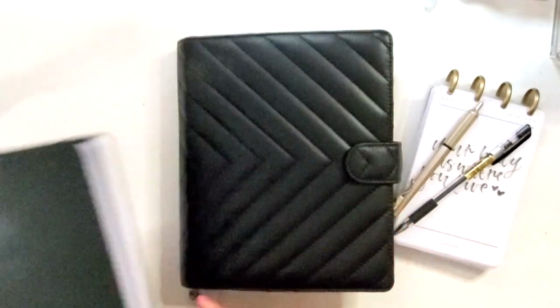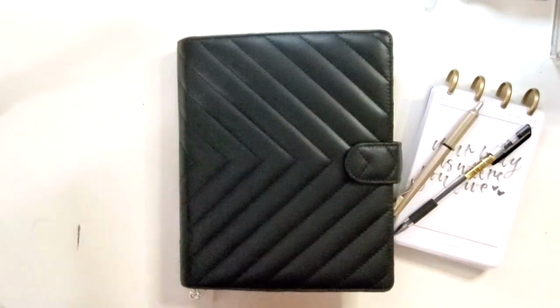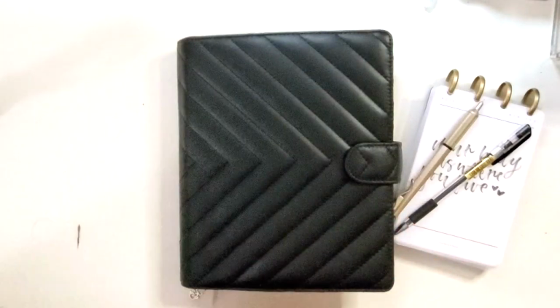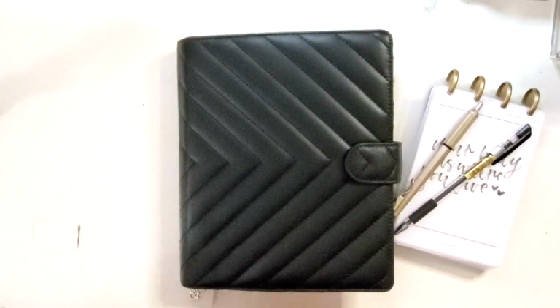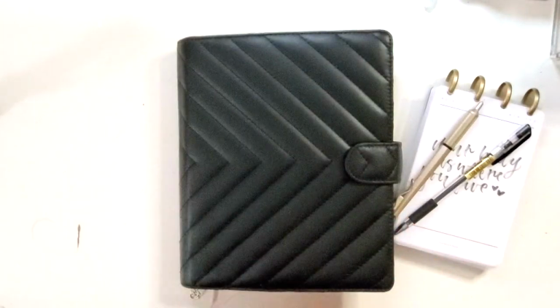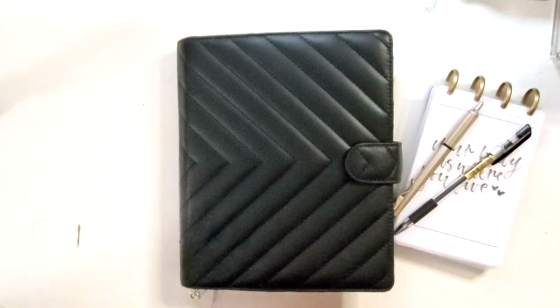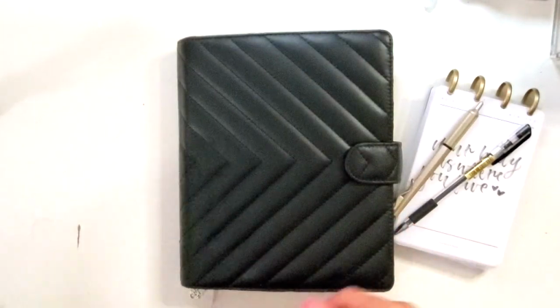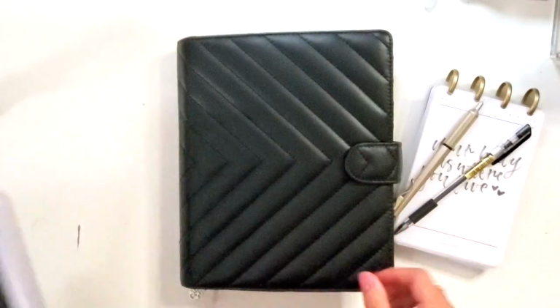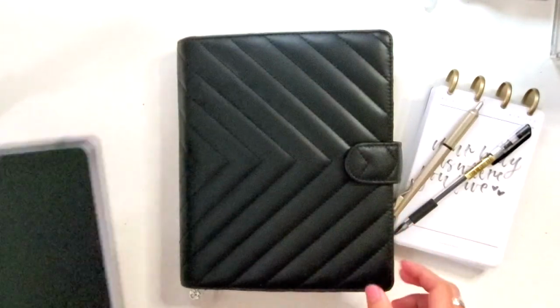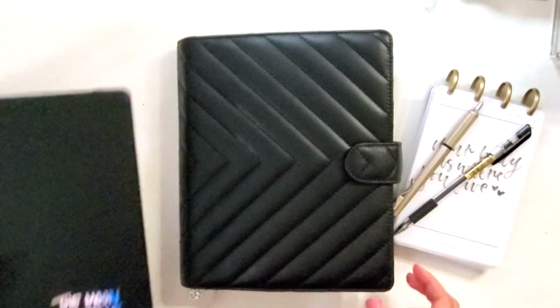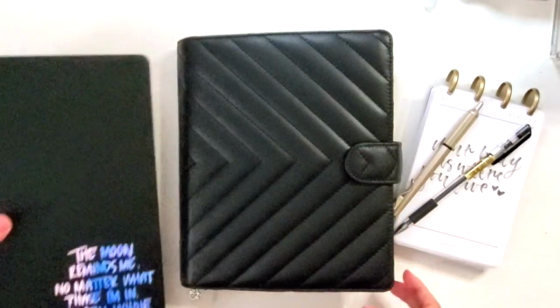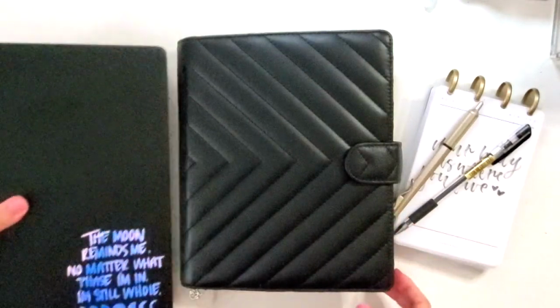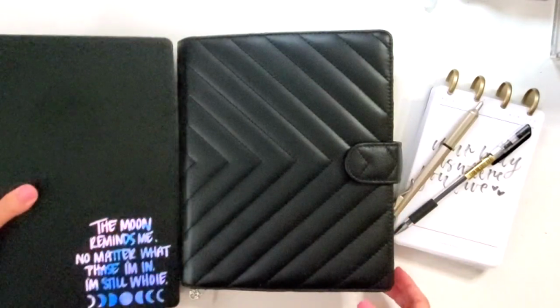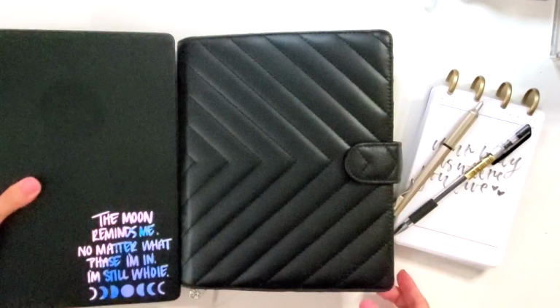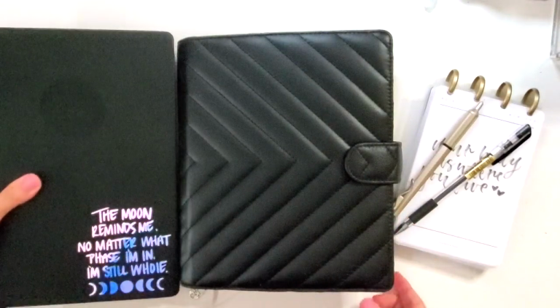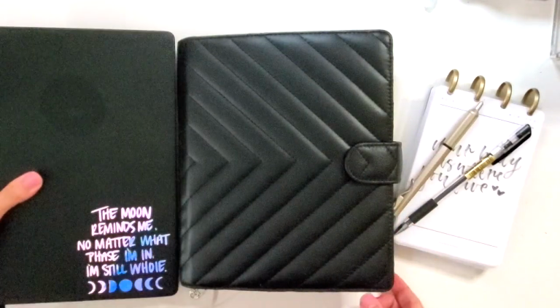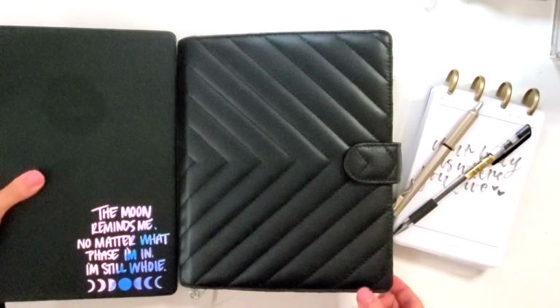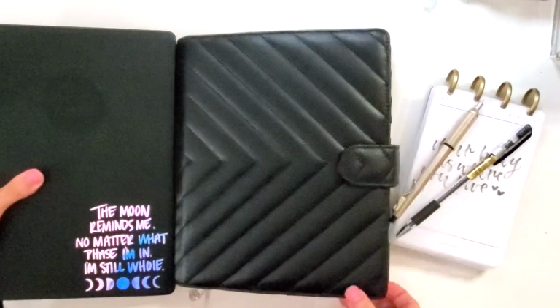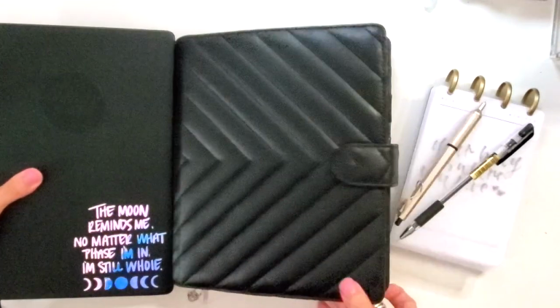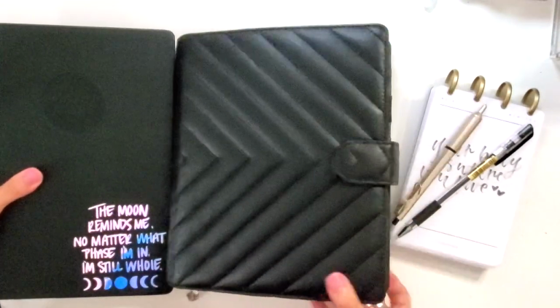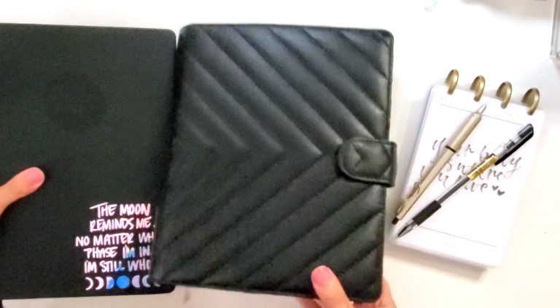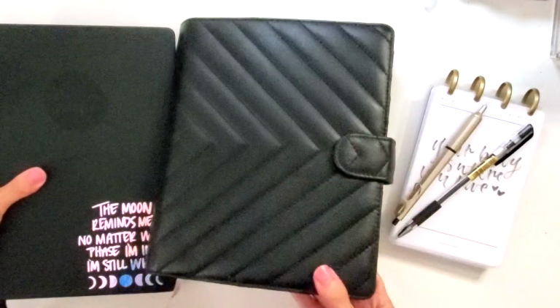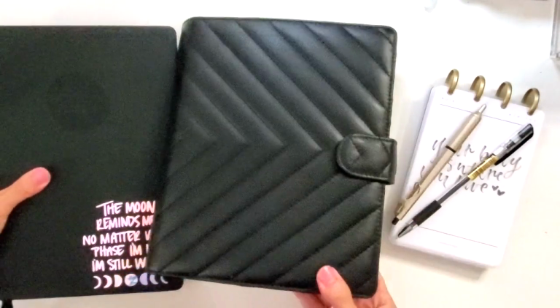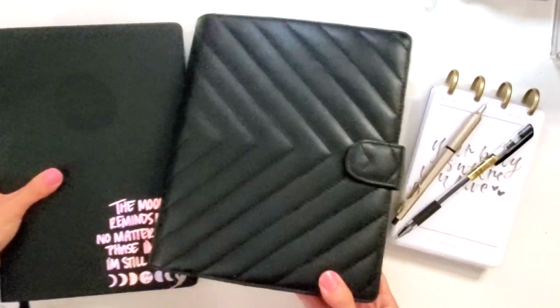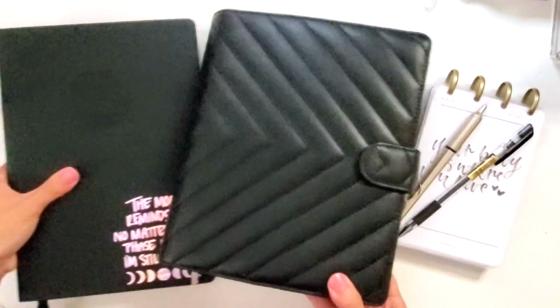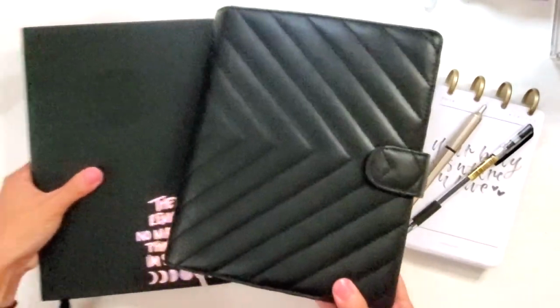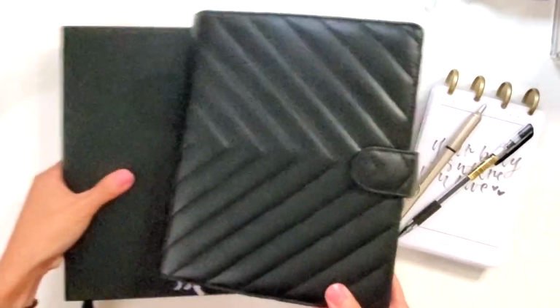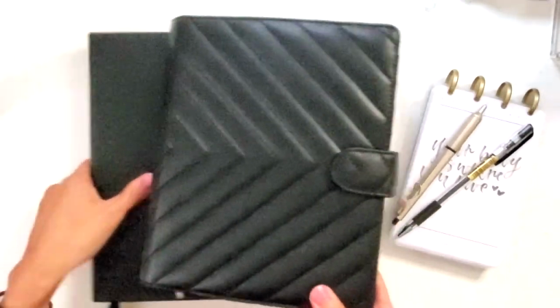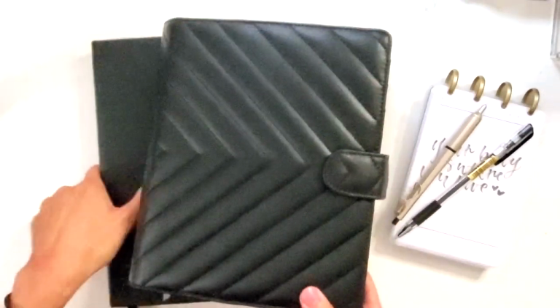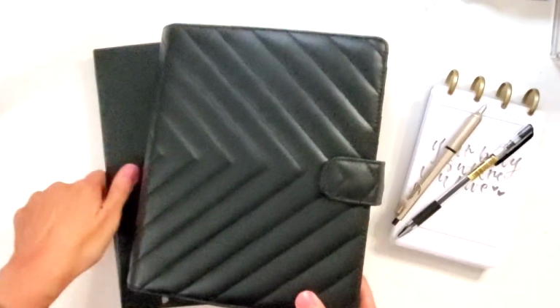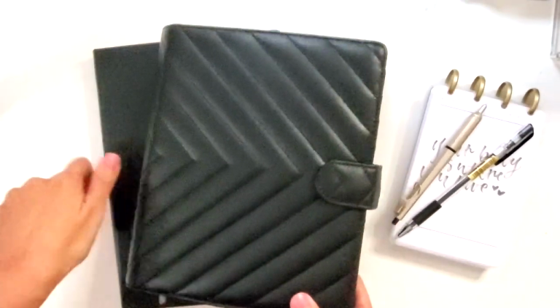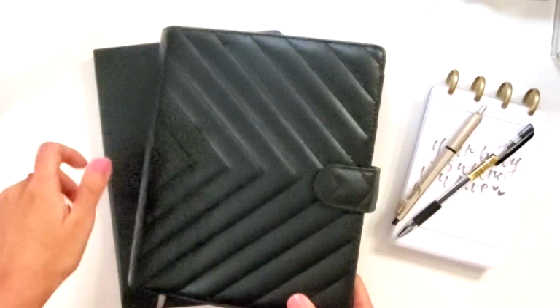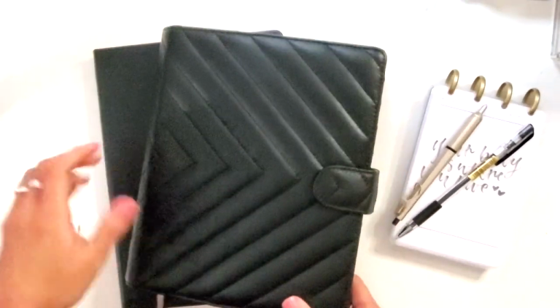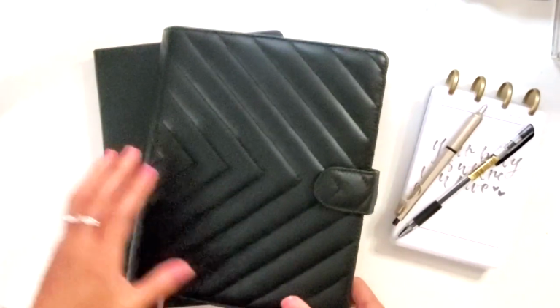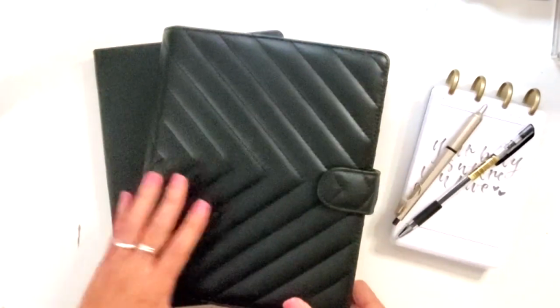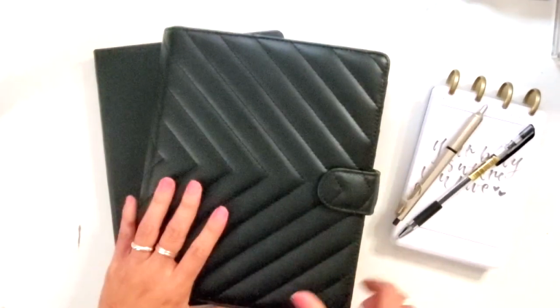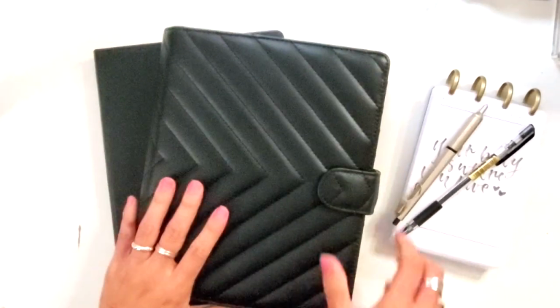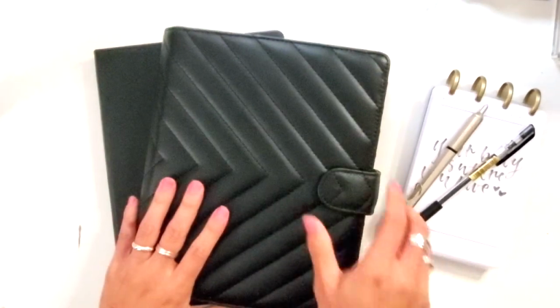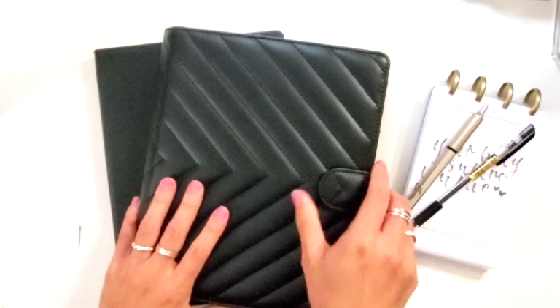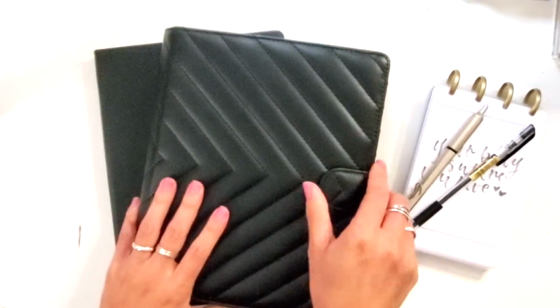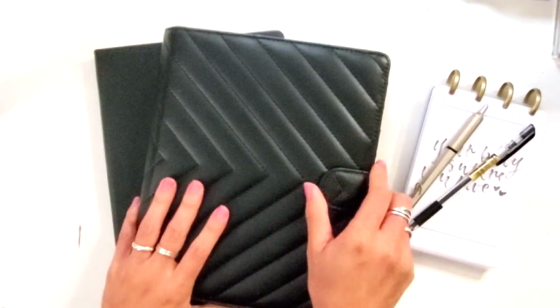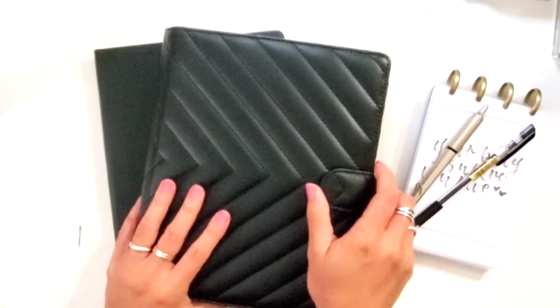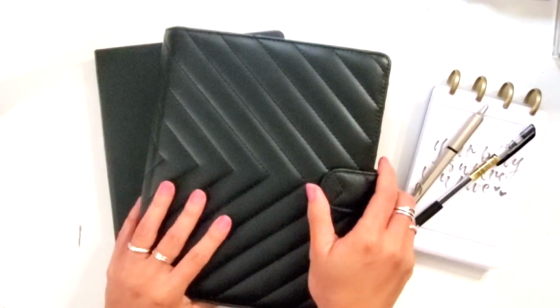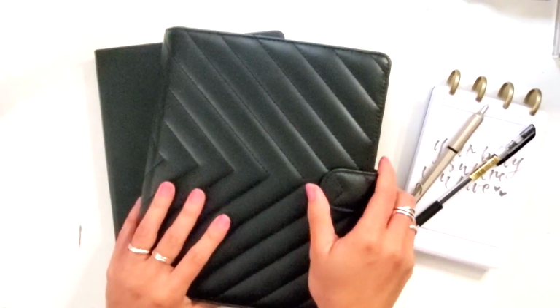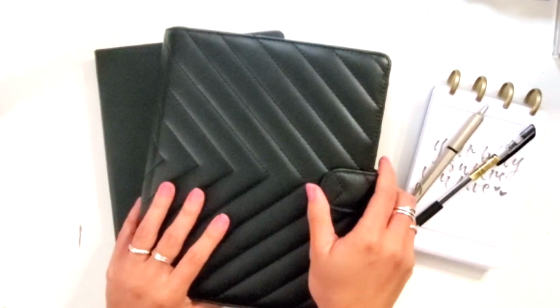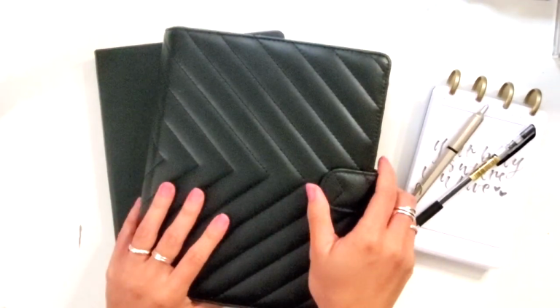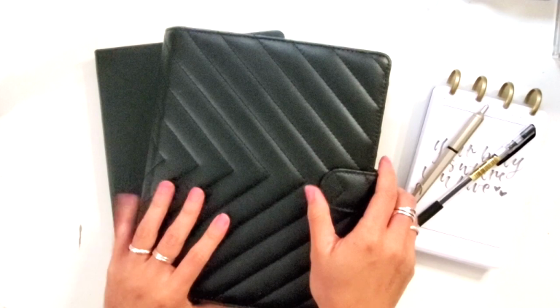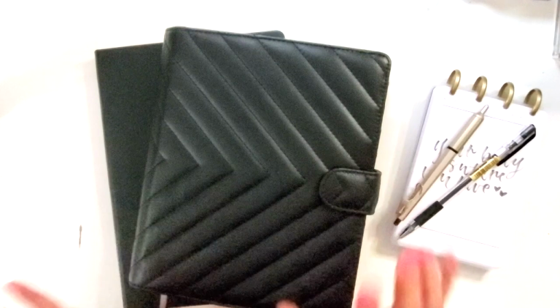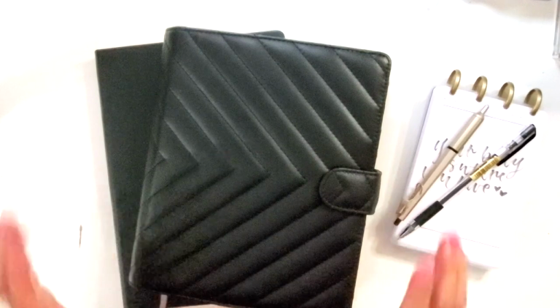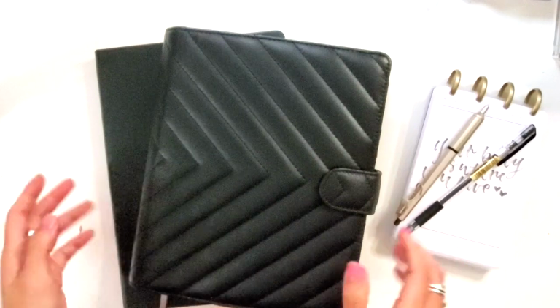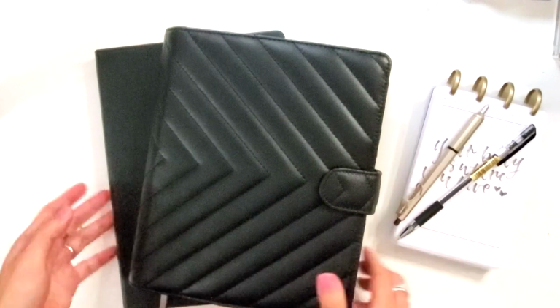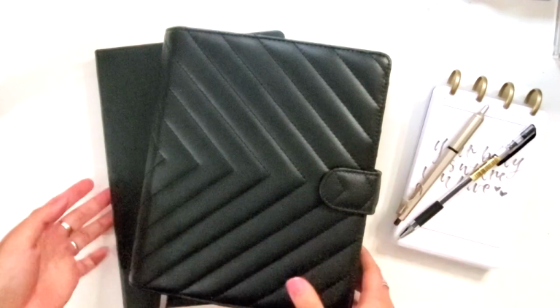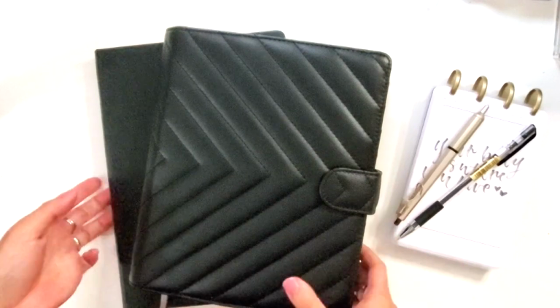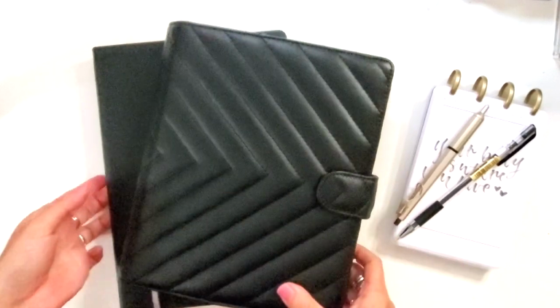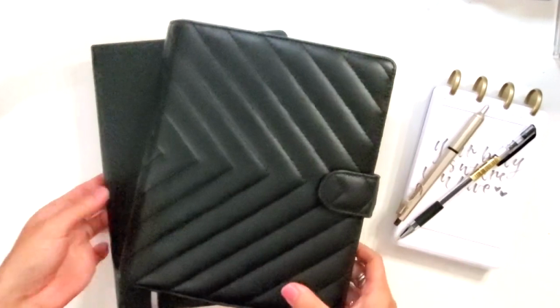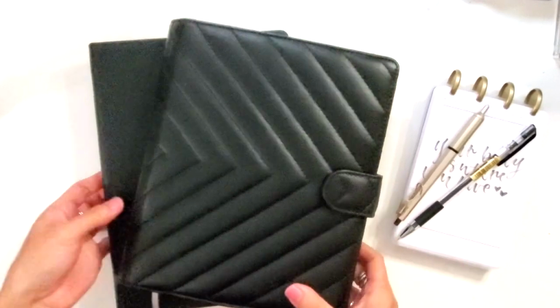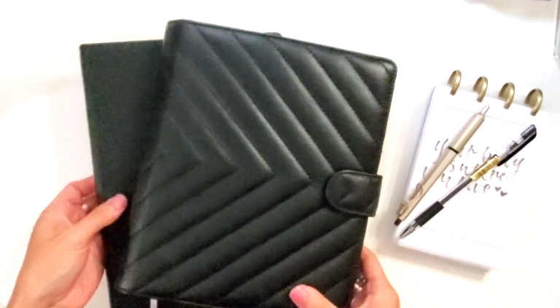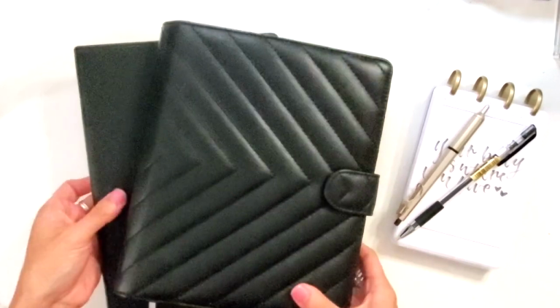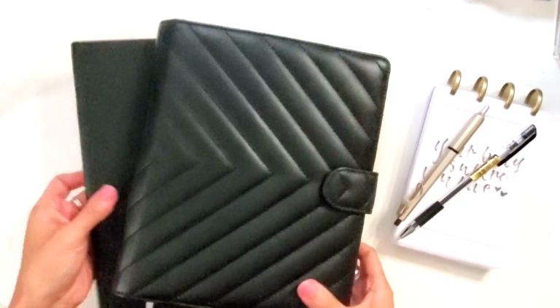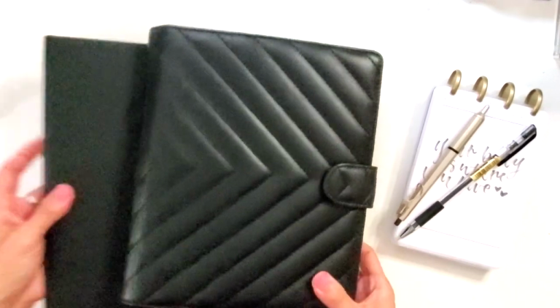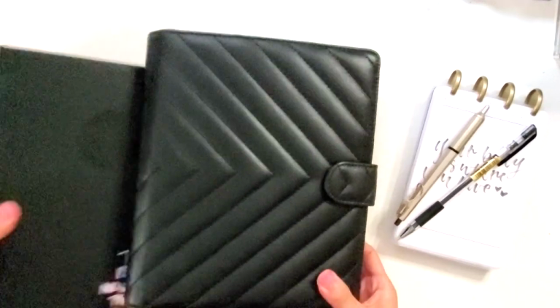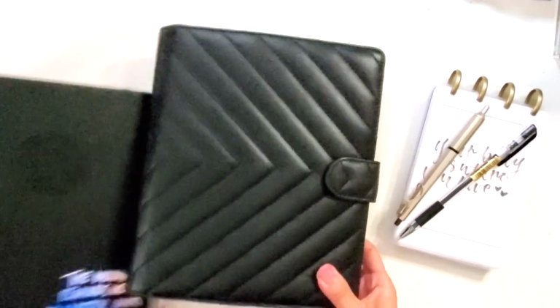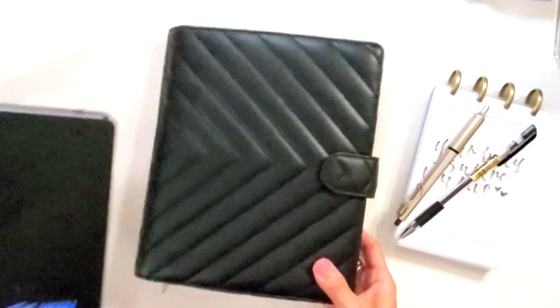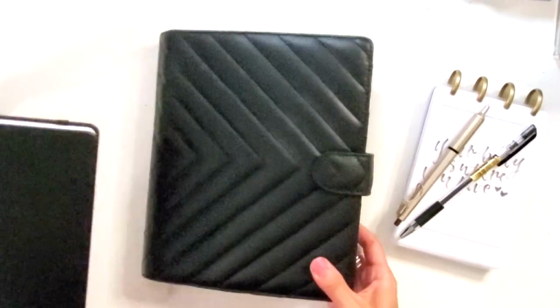And then I also have, inside this agenda cover, I have my bullet journal. So here's how I use these things together.